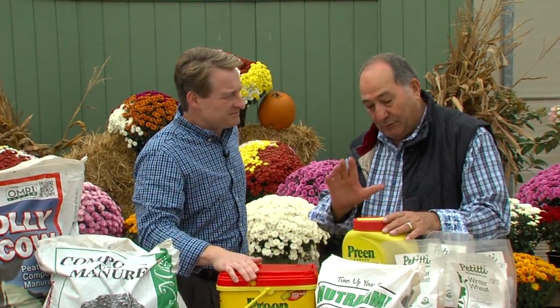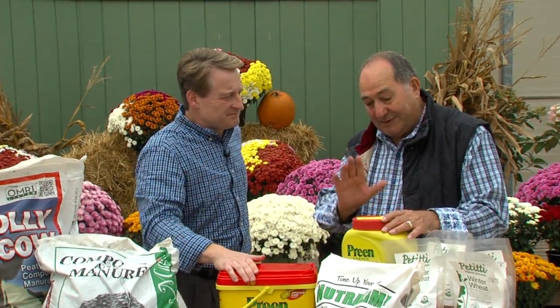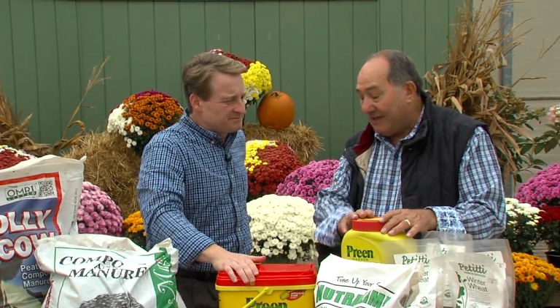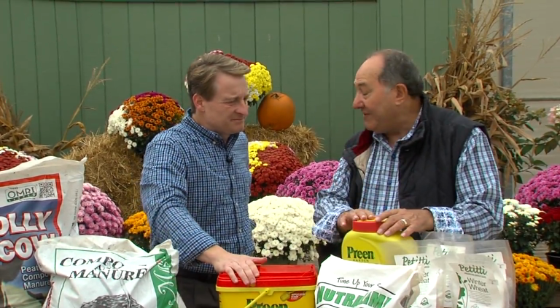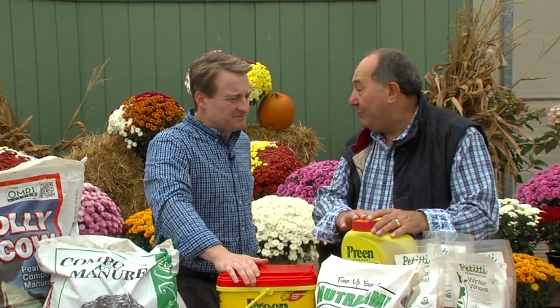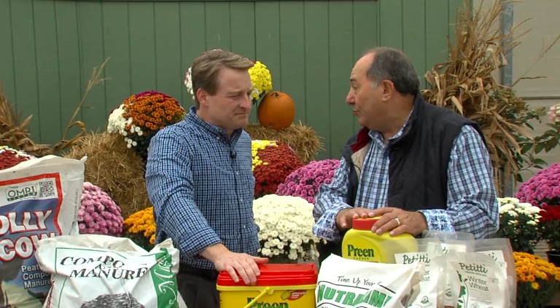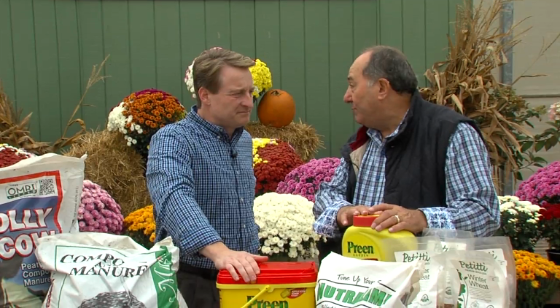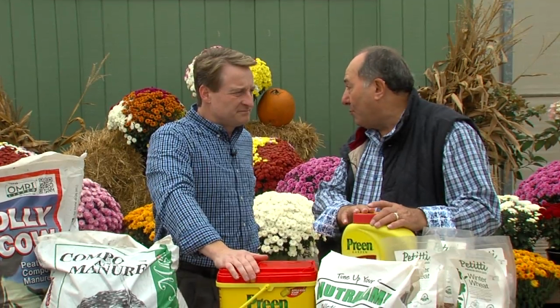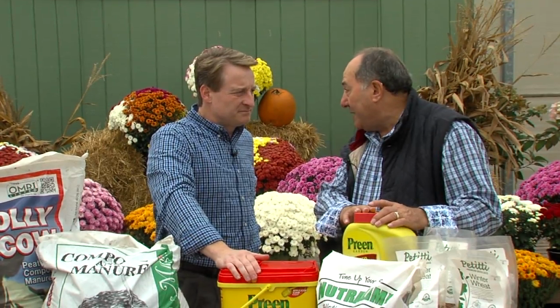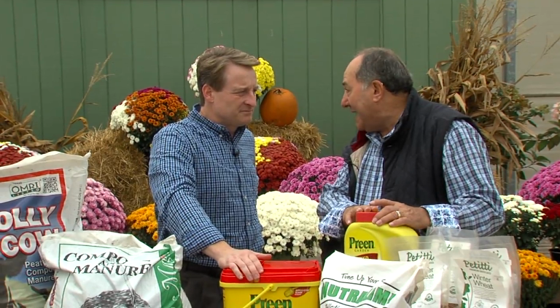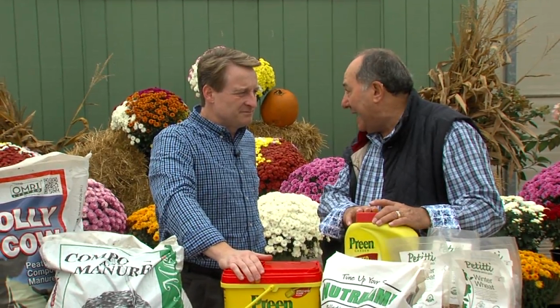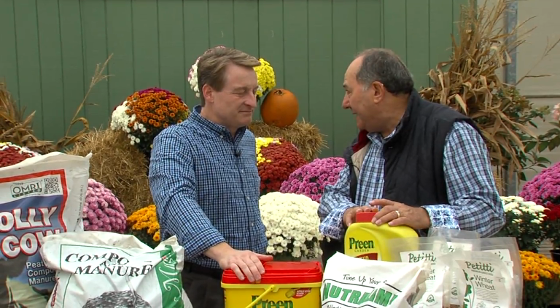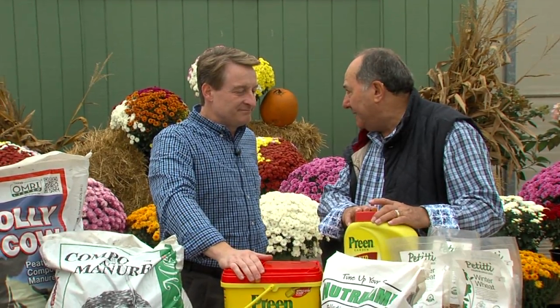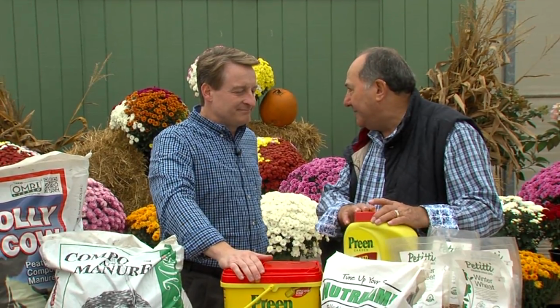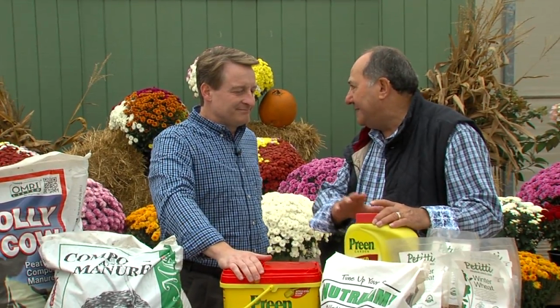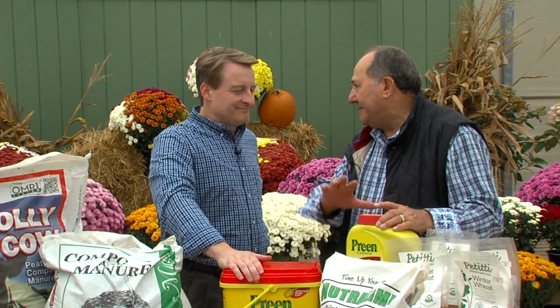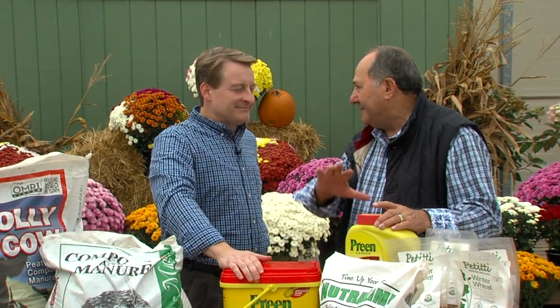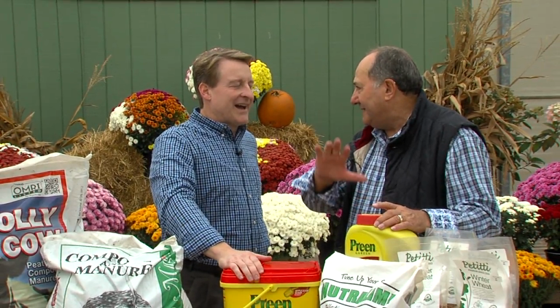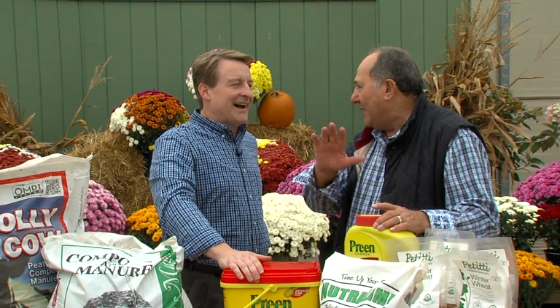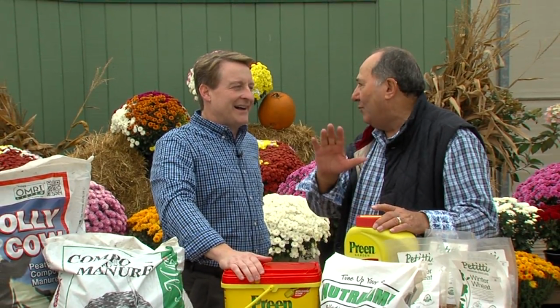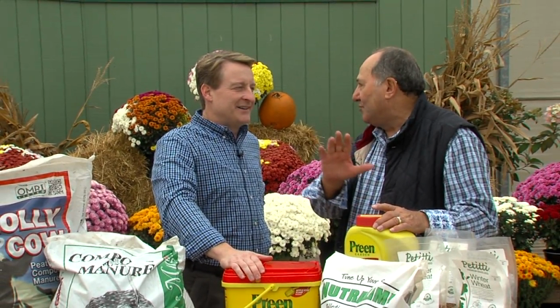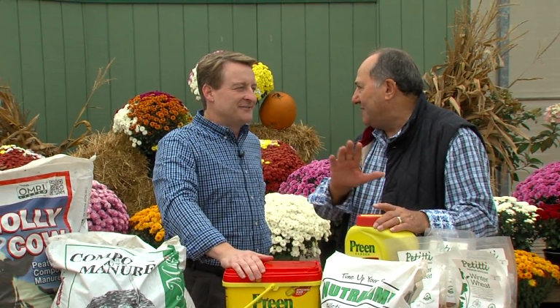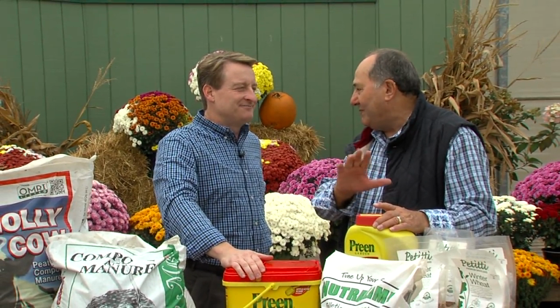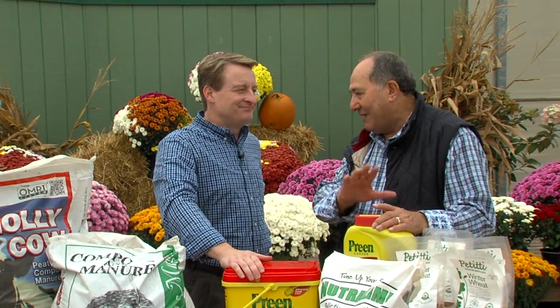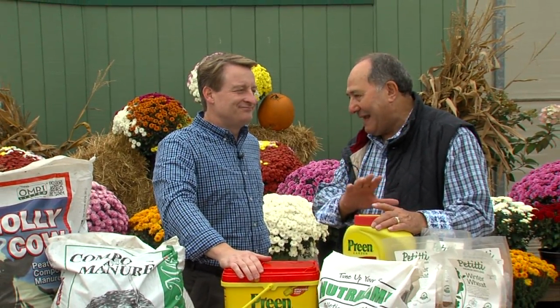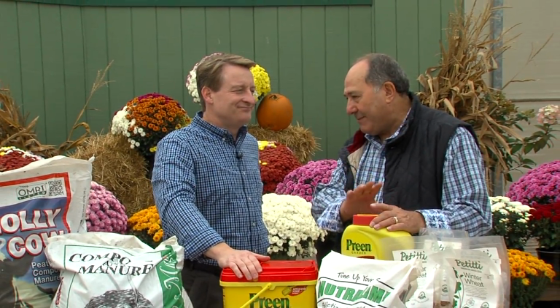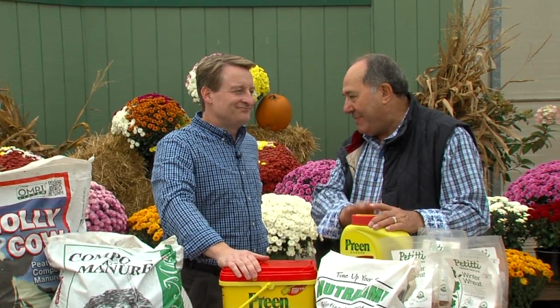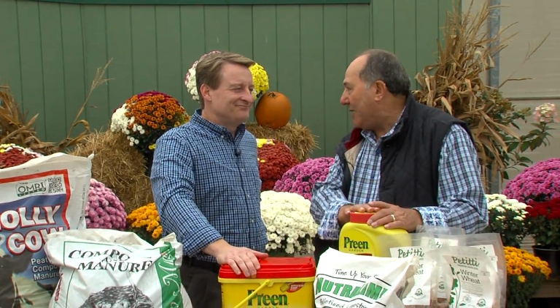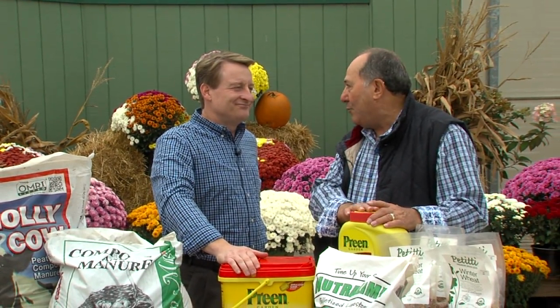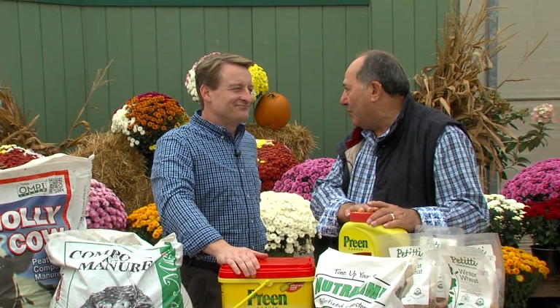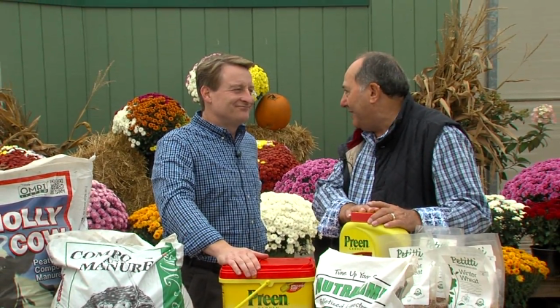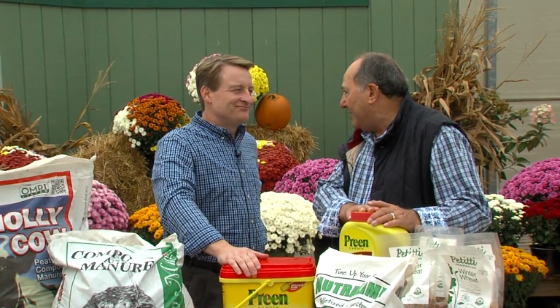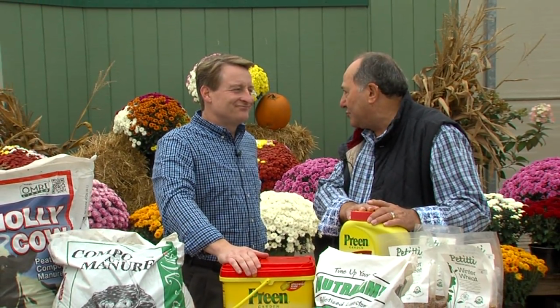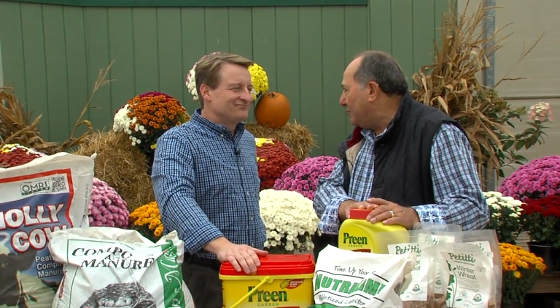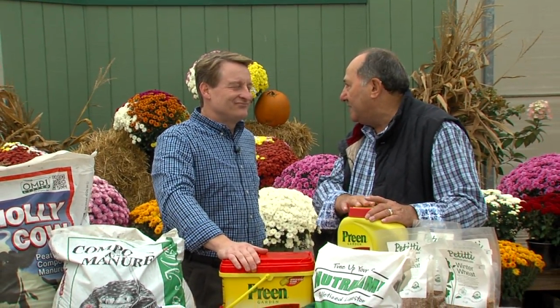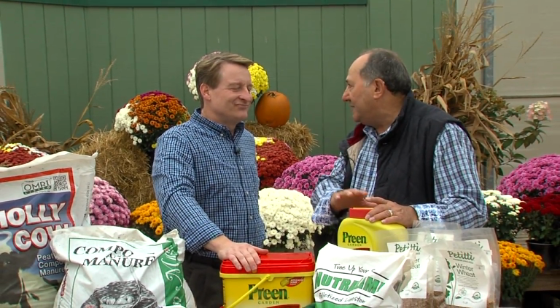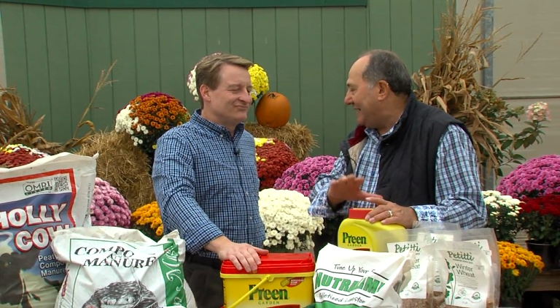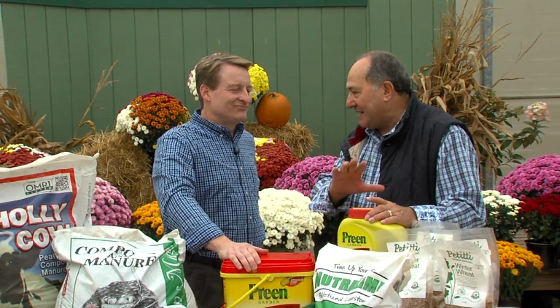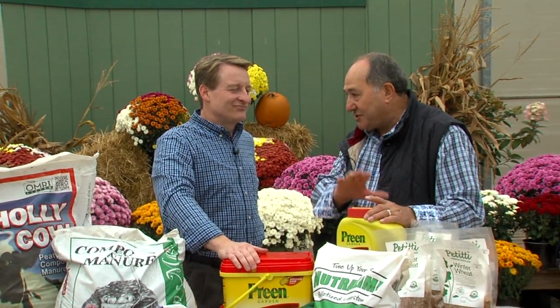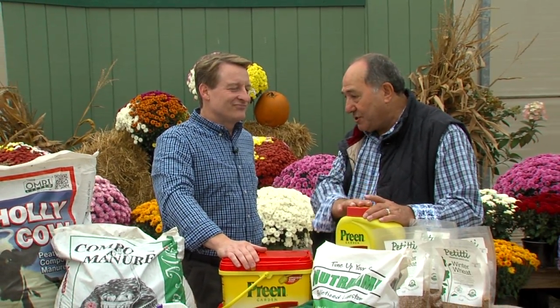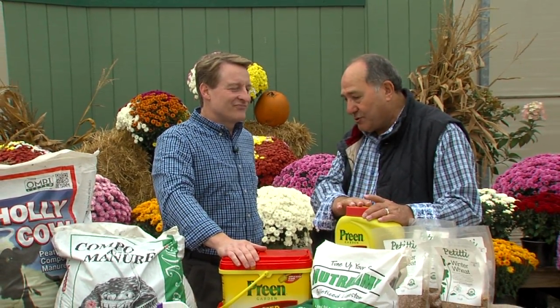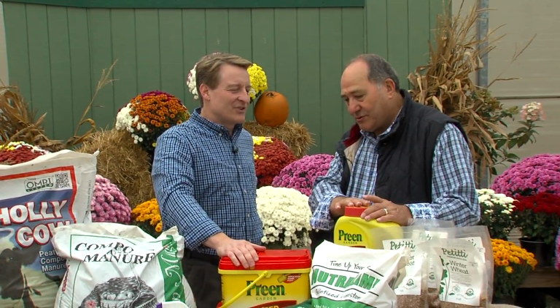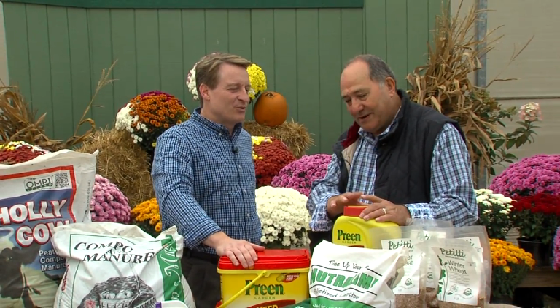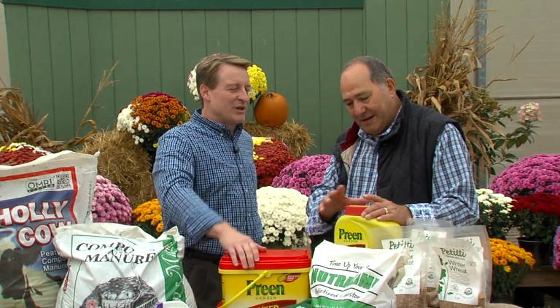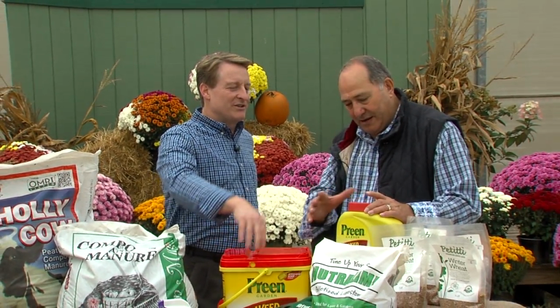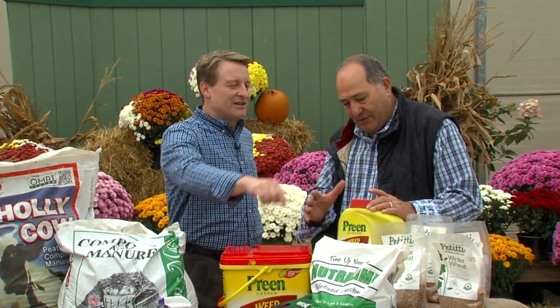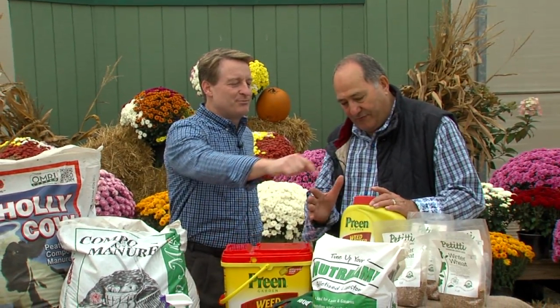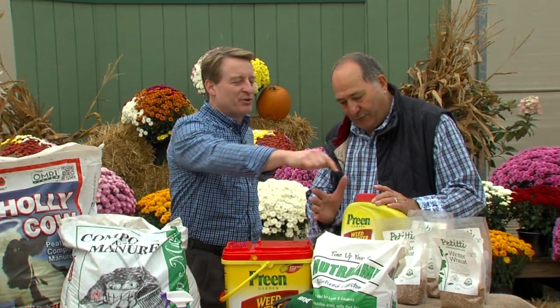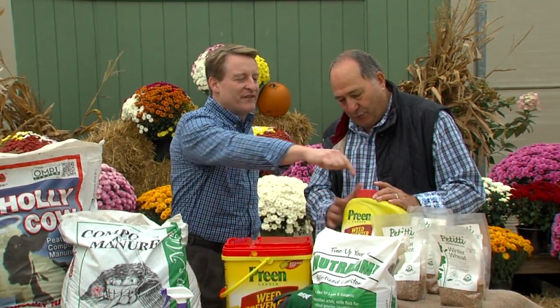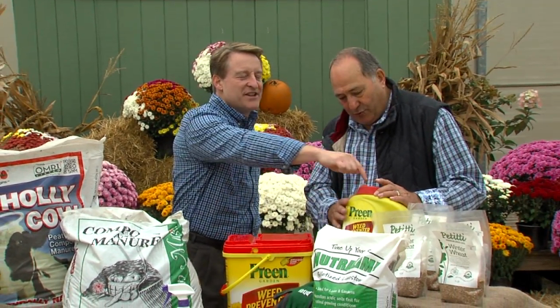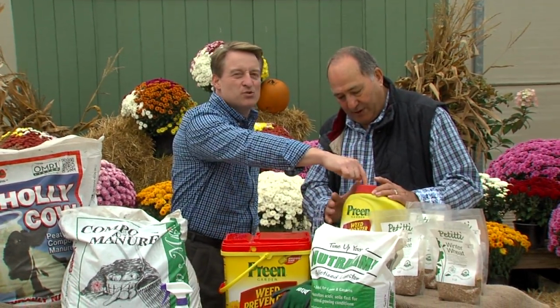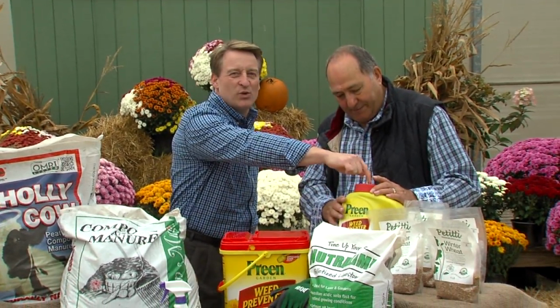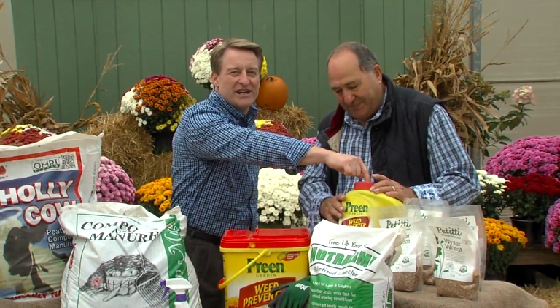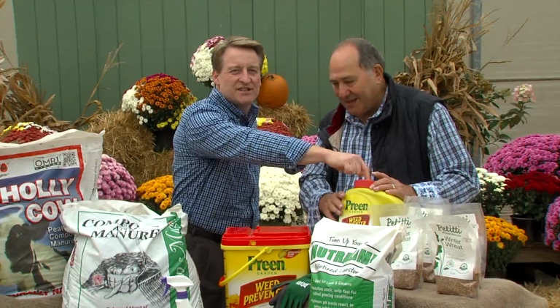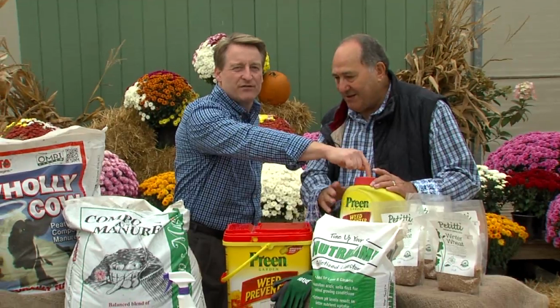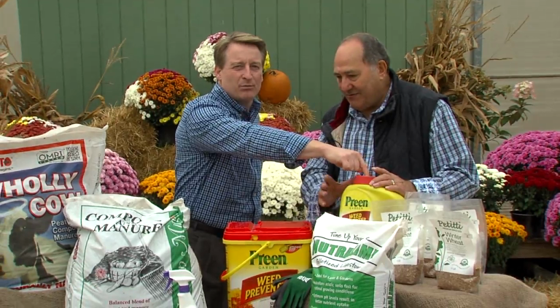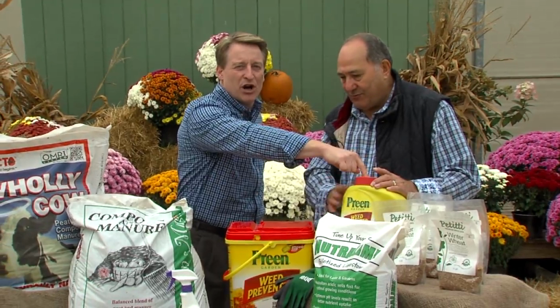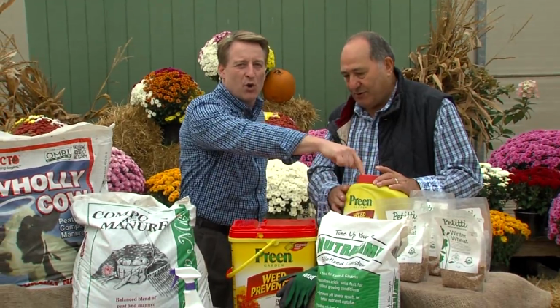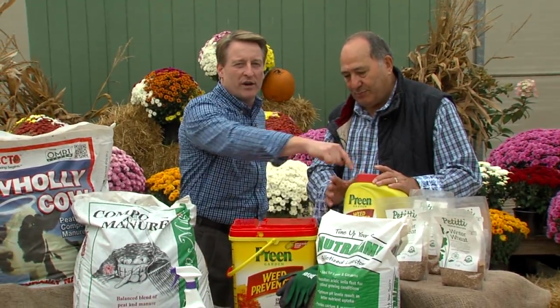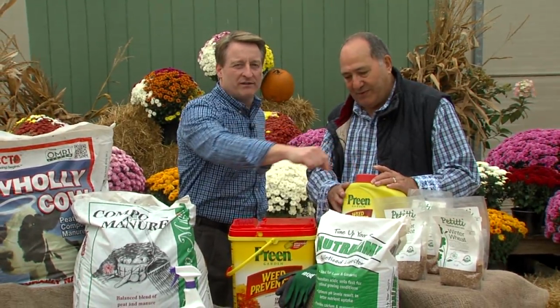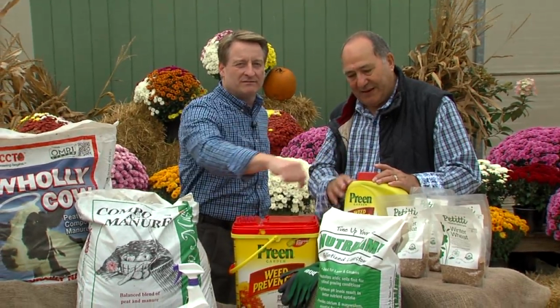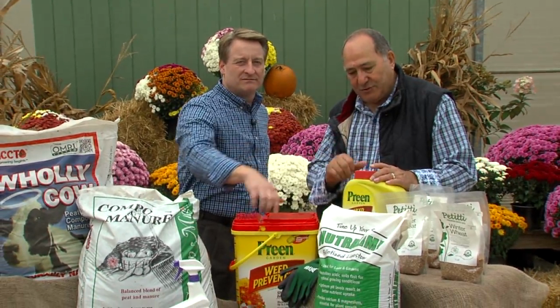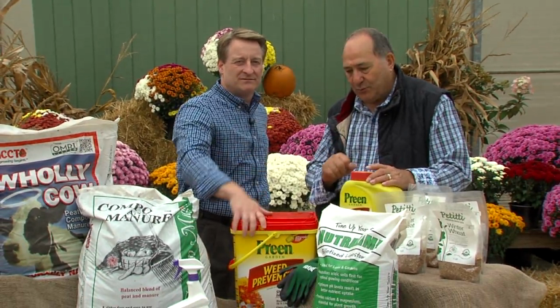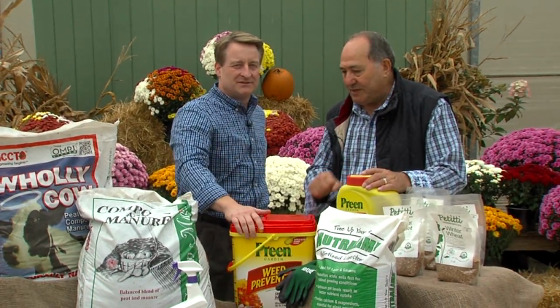I would definitely put it down. That will save you a lot of back work next year and prevents weeds from growing.